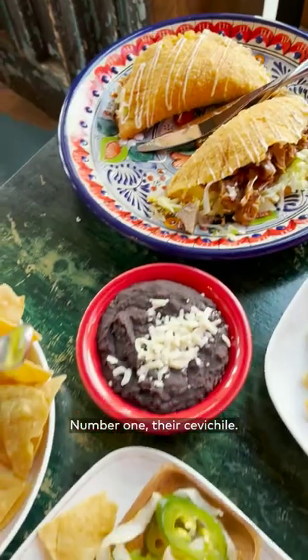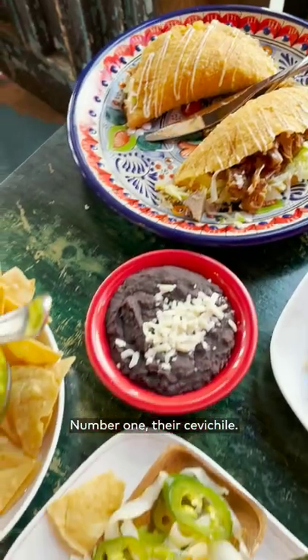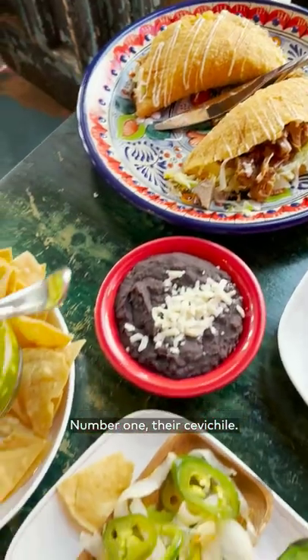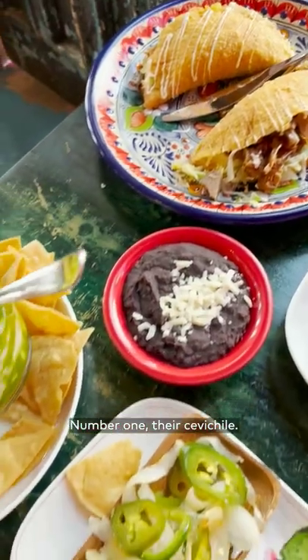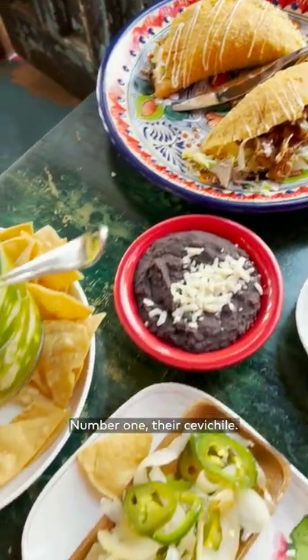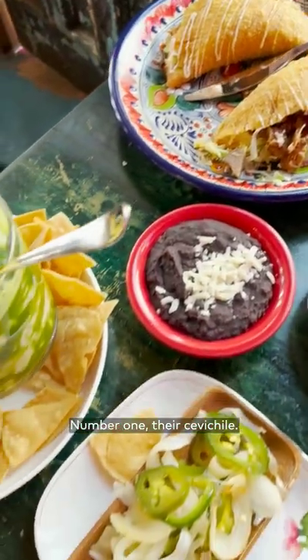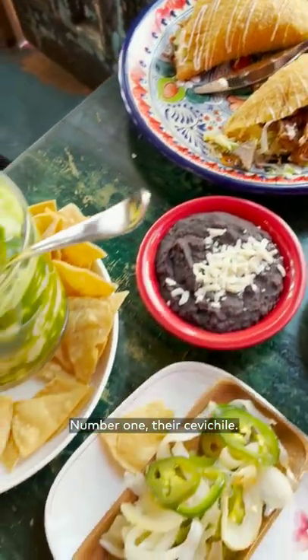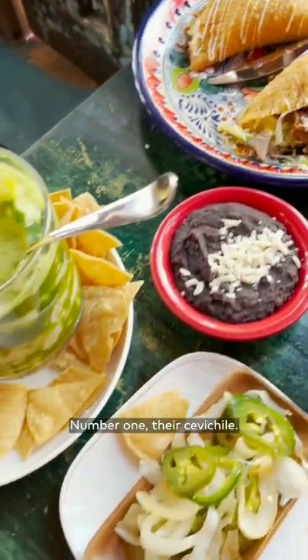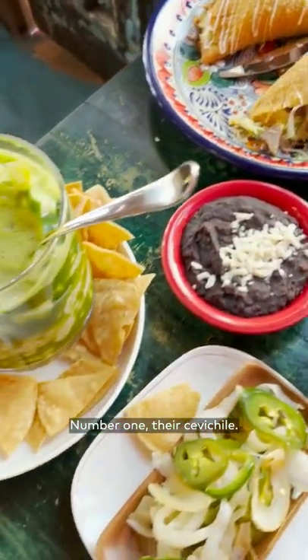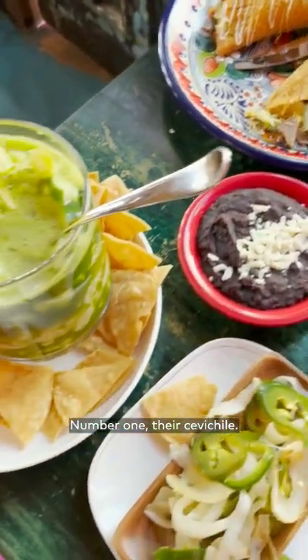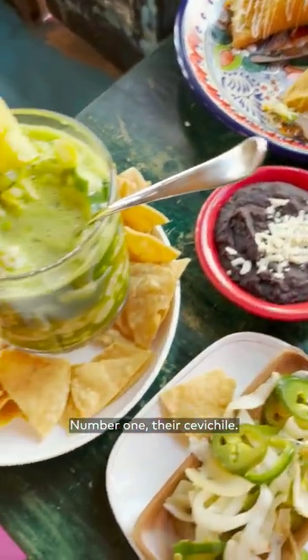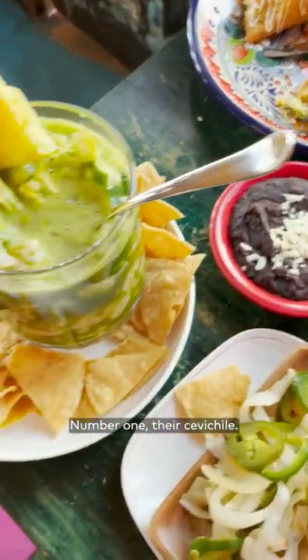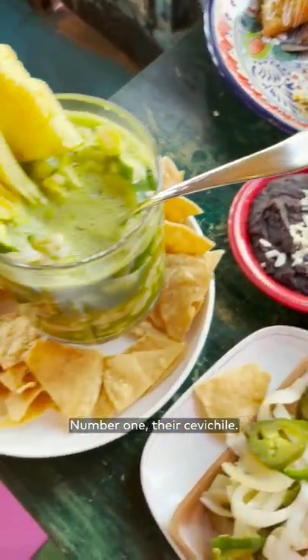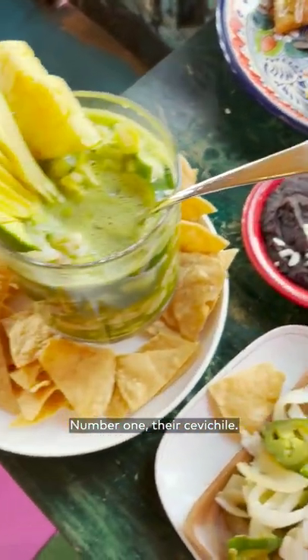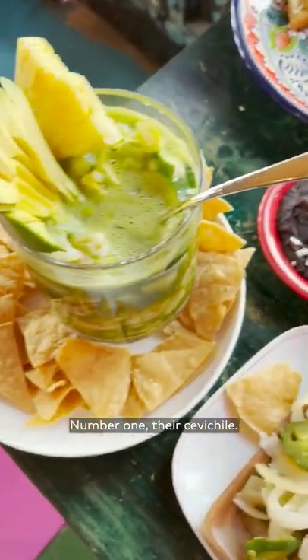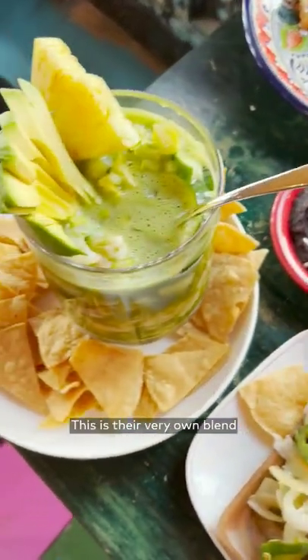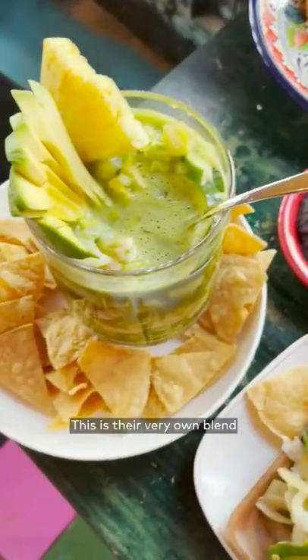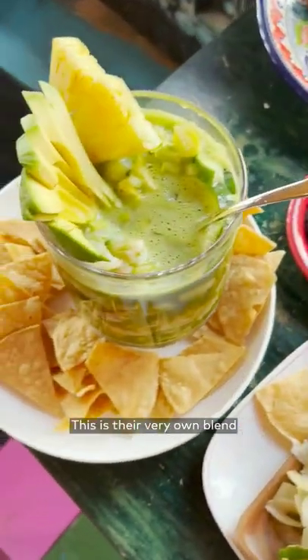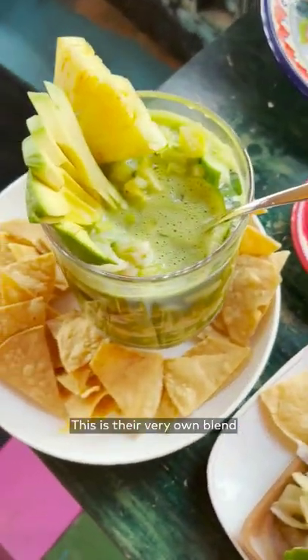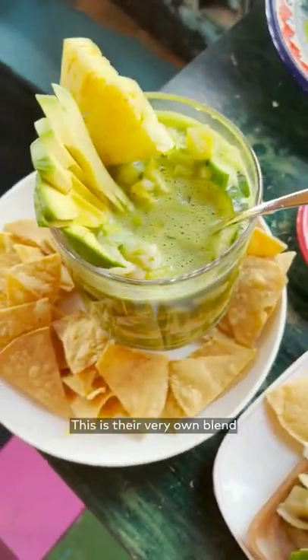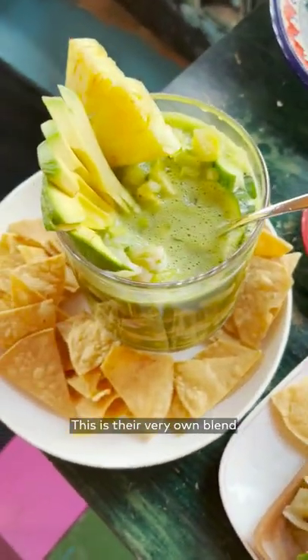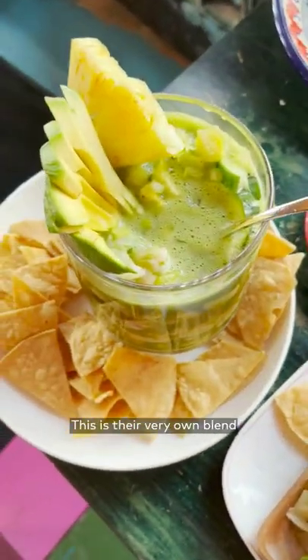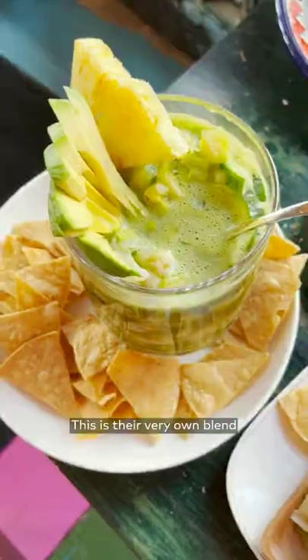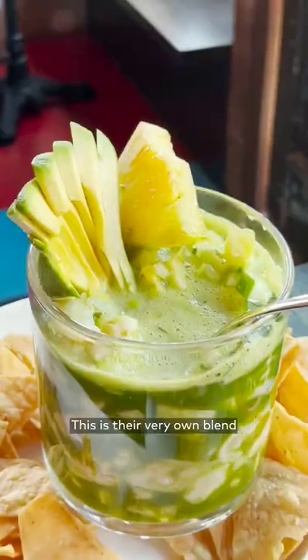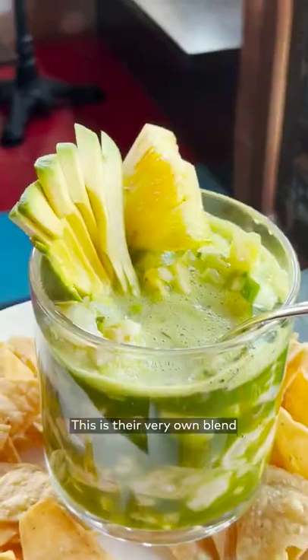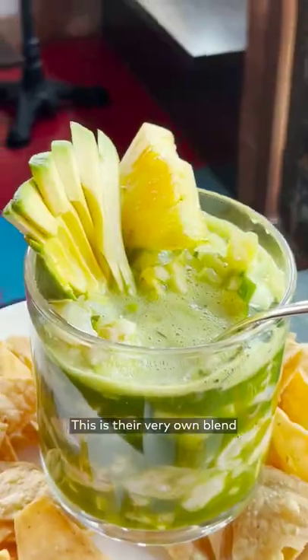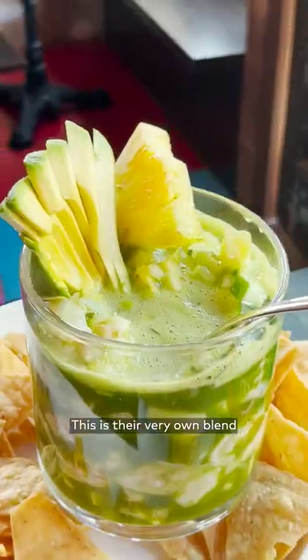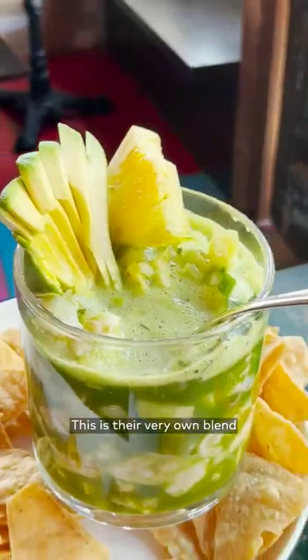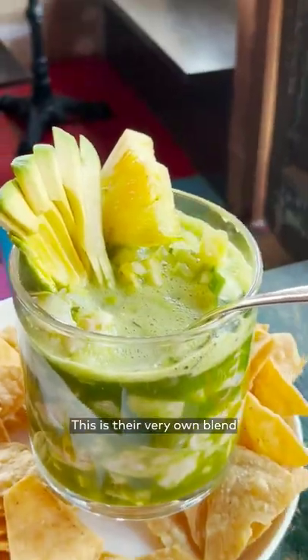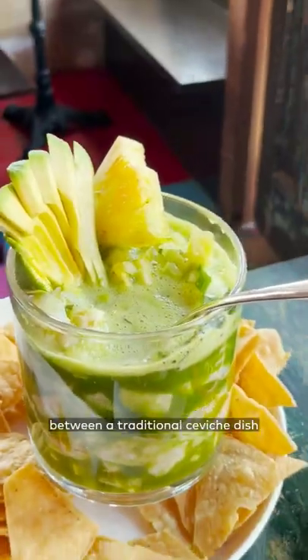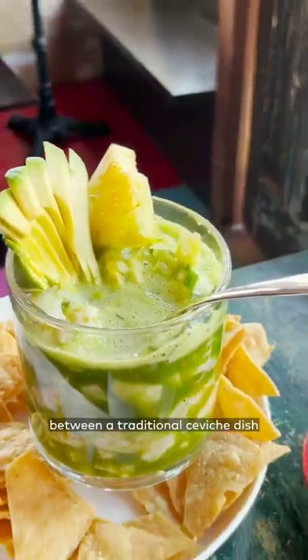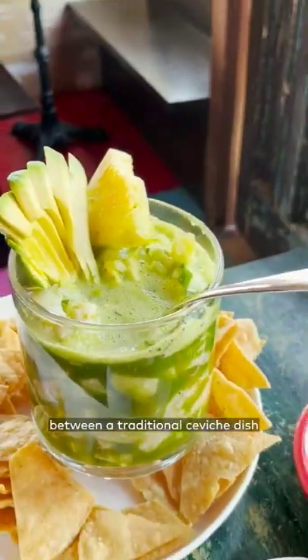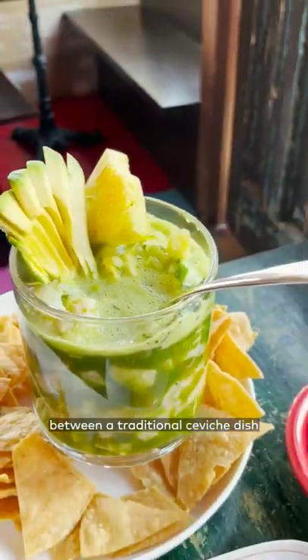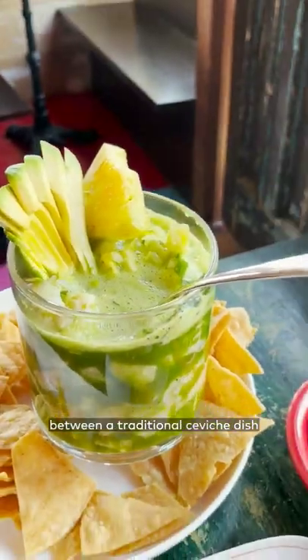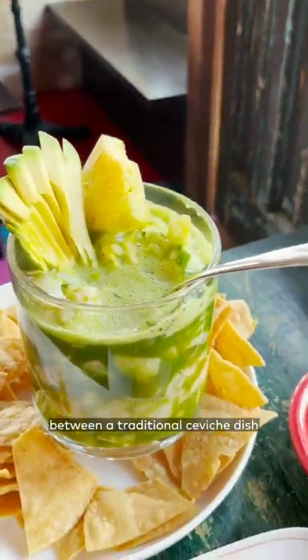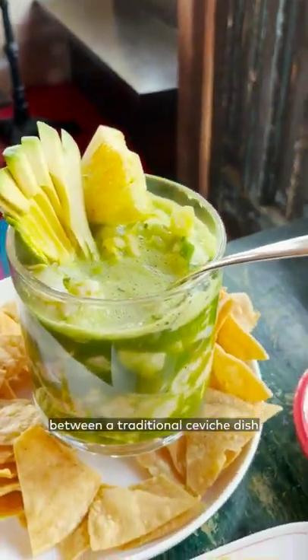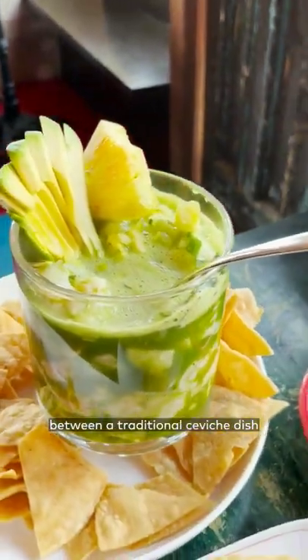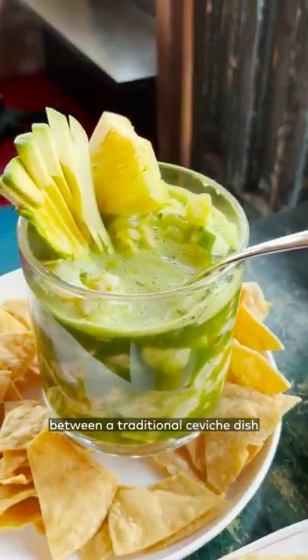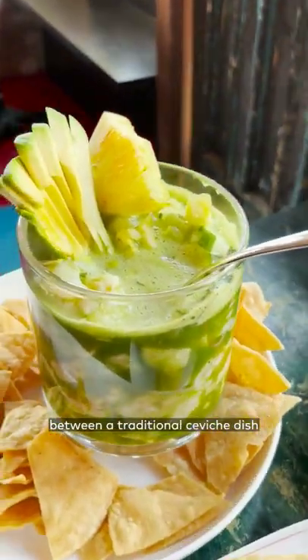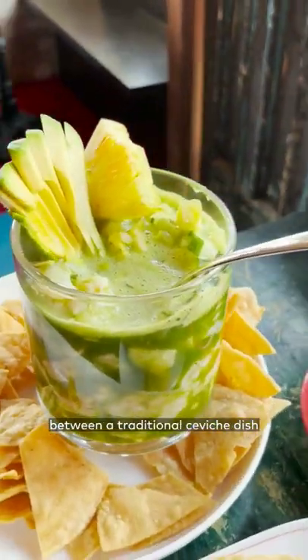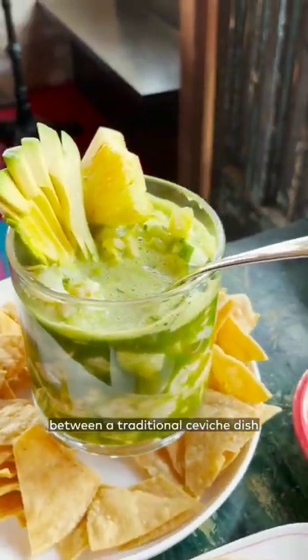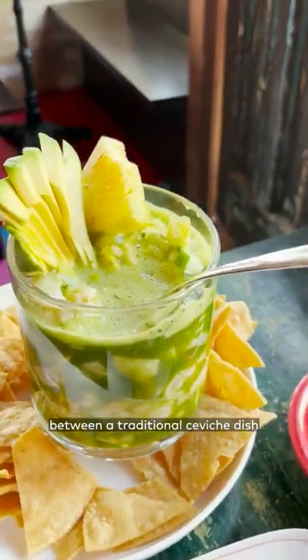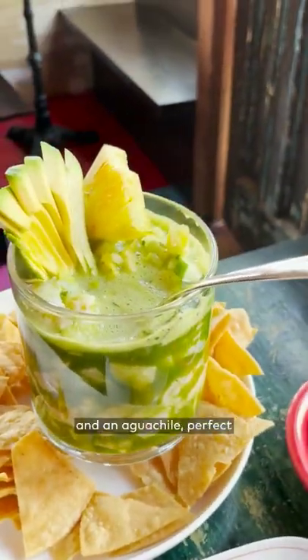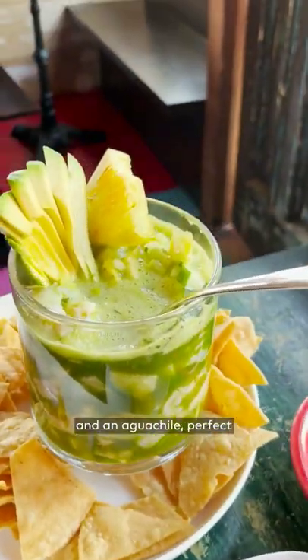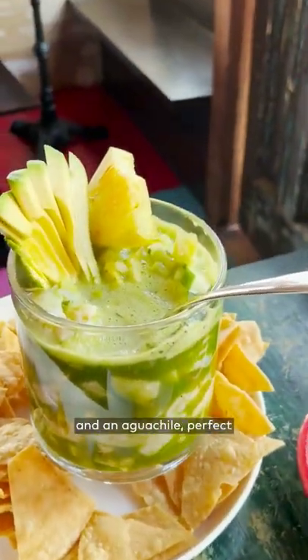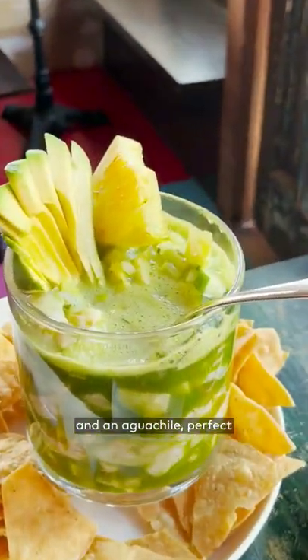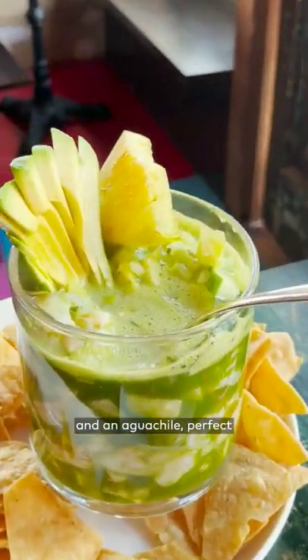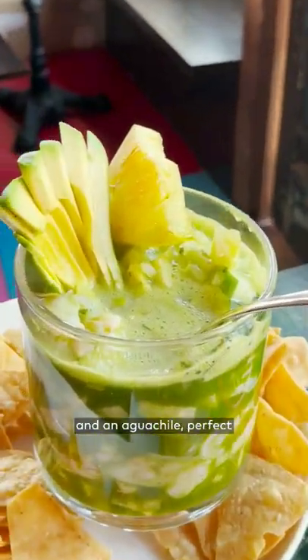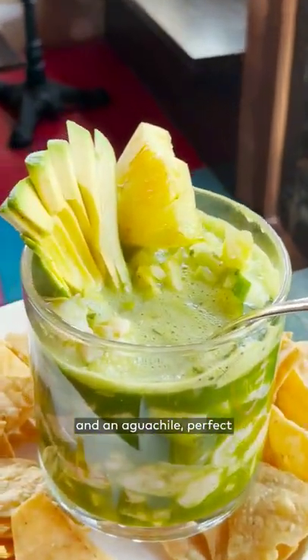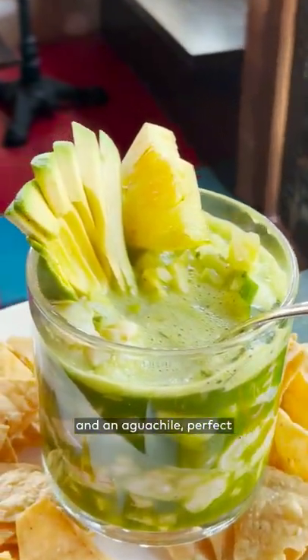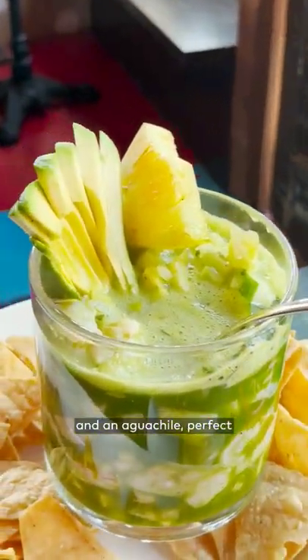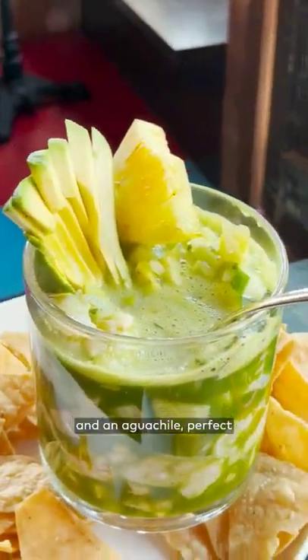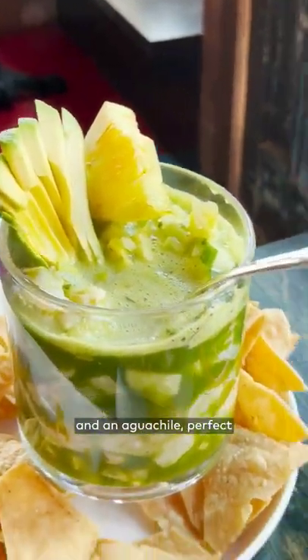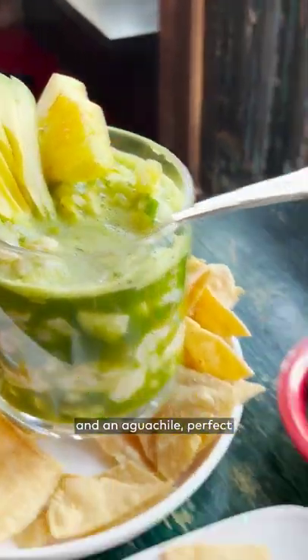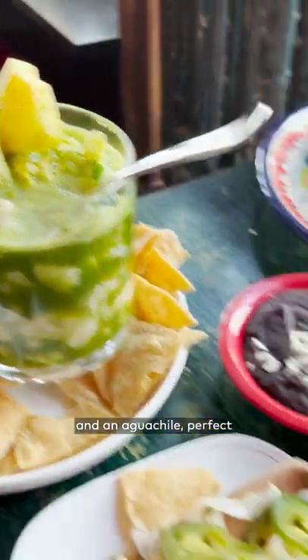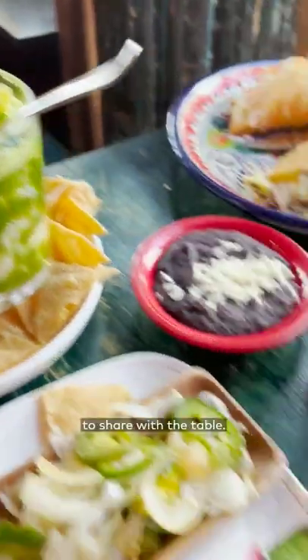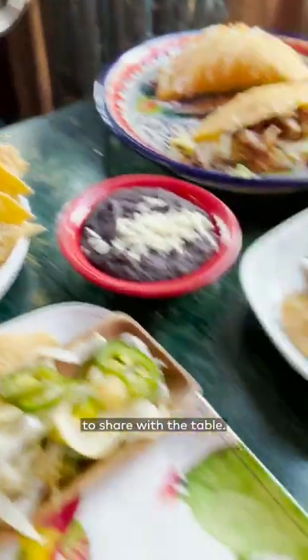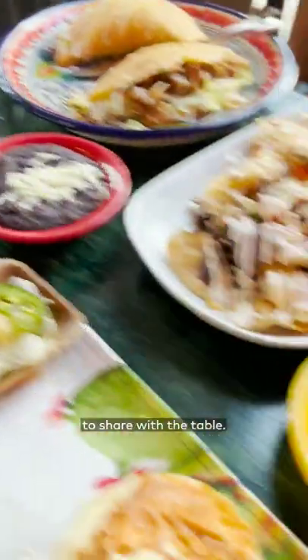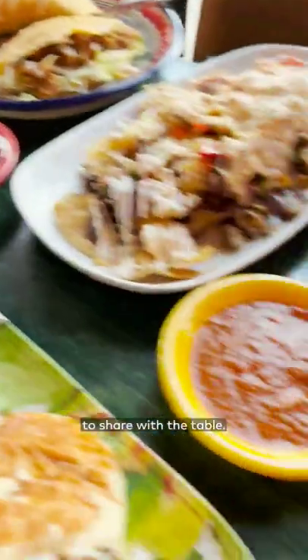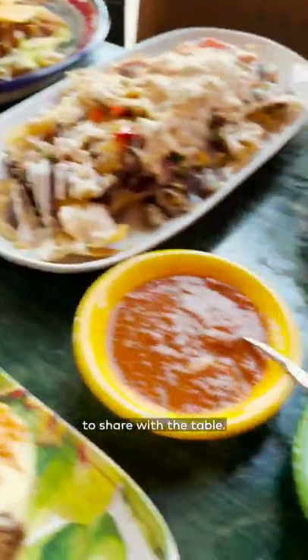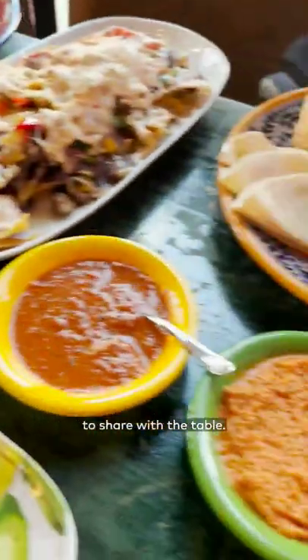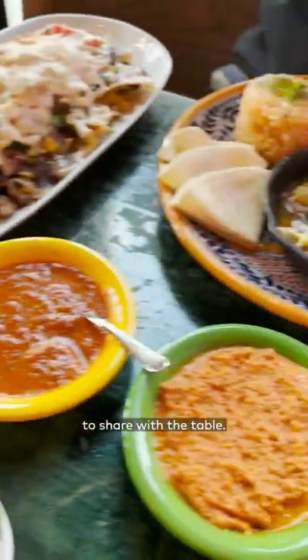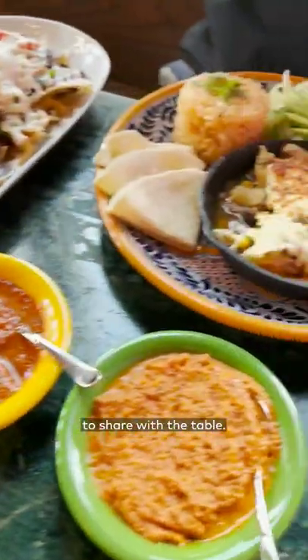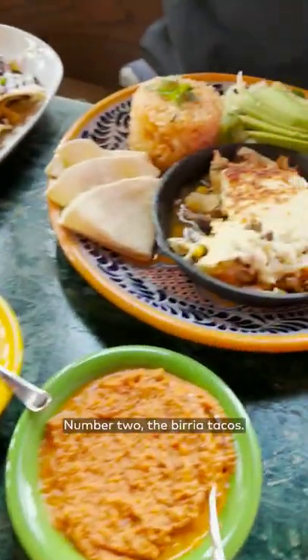First, their Cevichele. This is their very own blend between a traditional ceviche dish and an agua chili, perfect to share with the table.